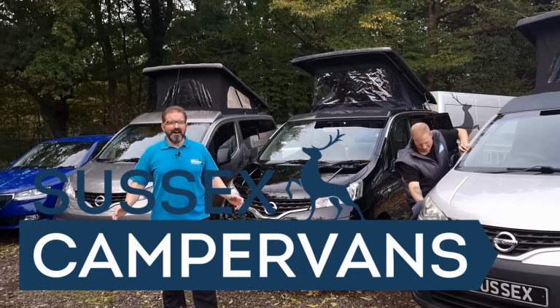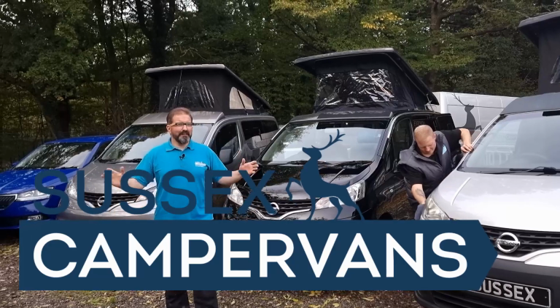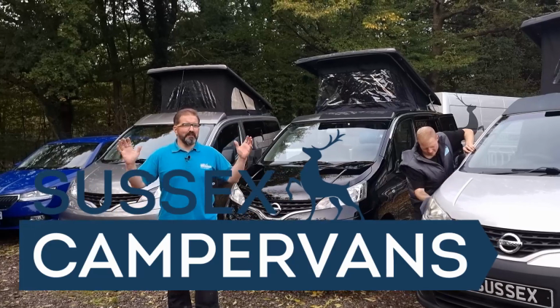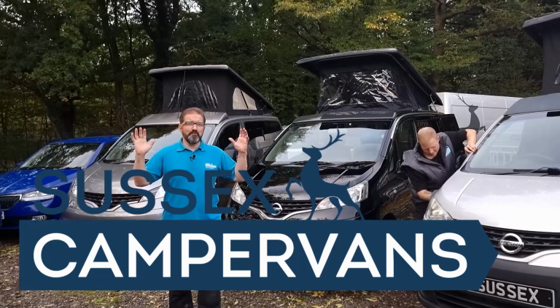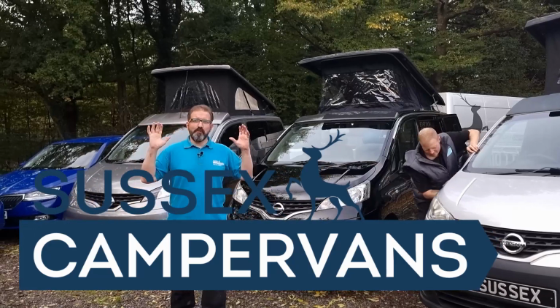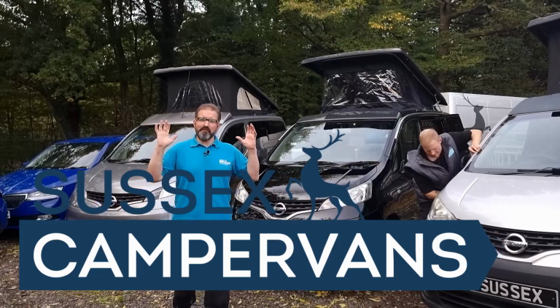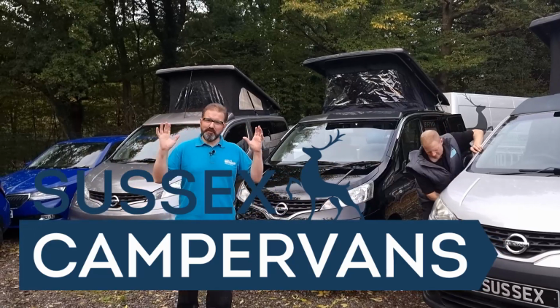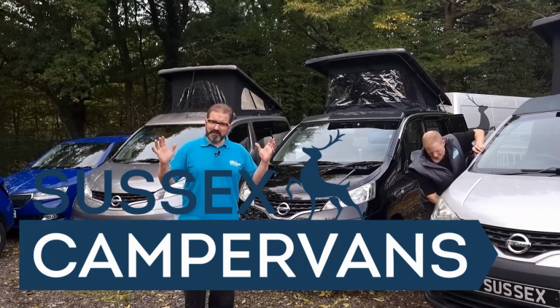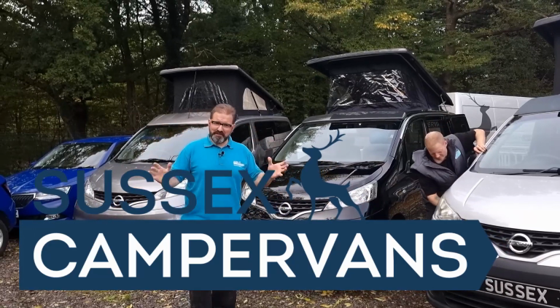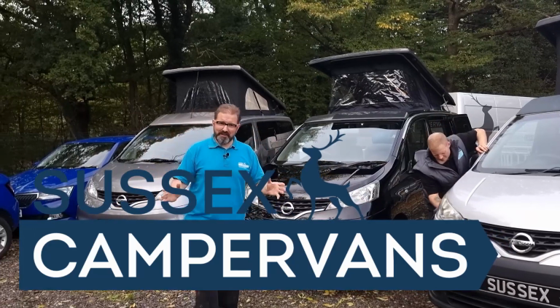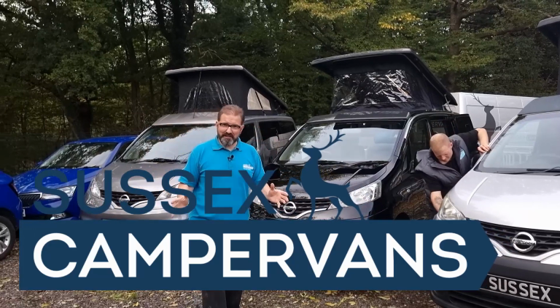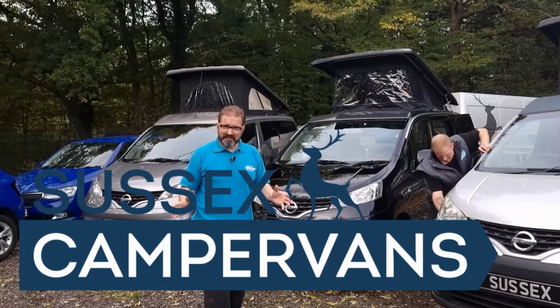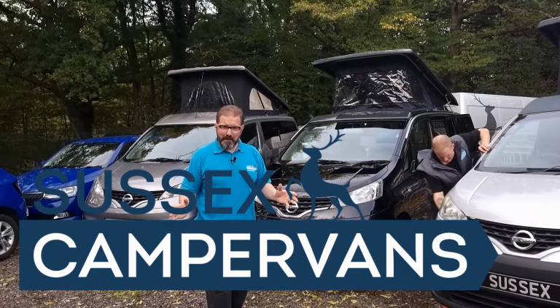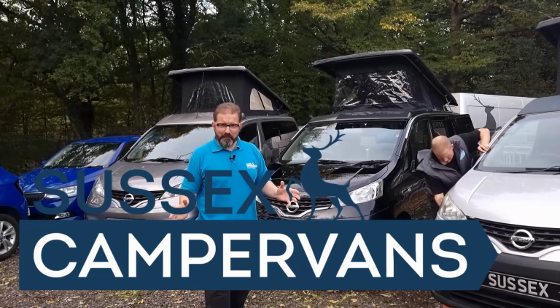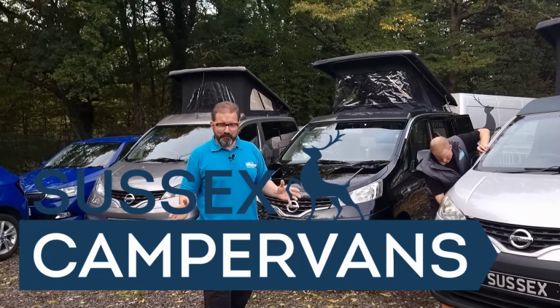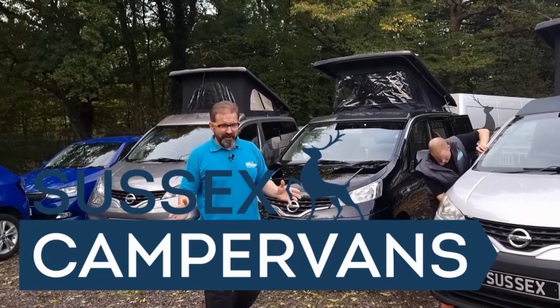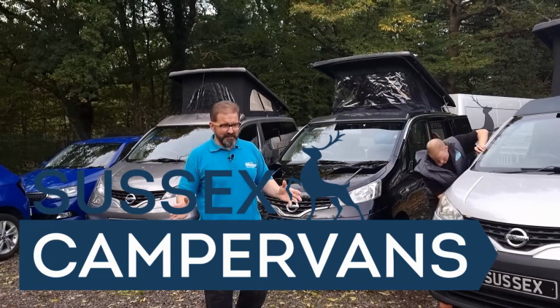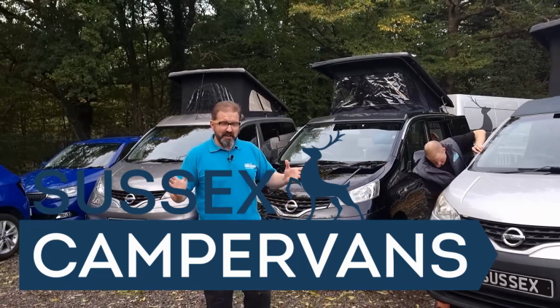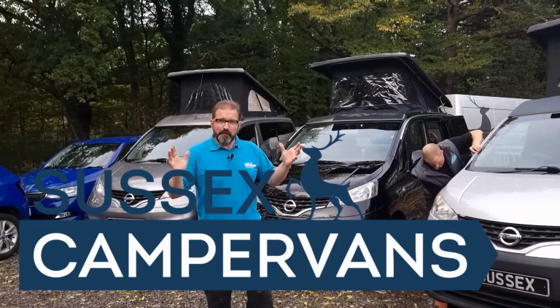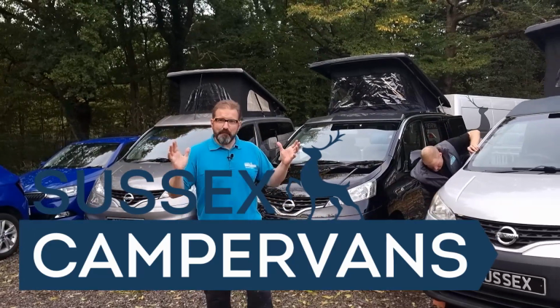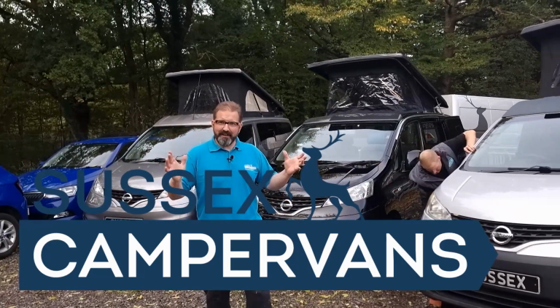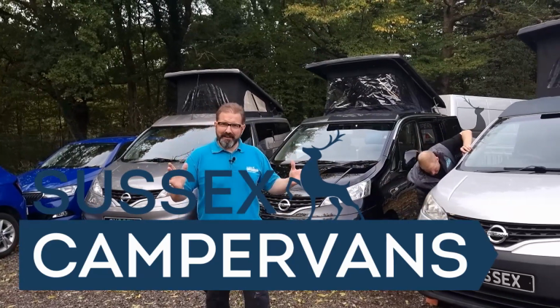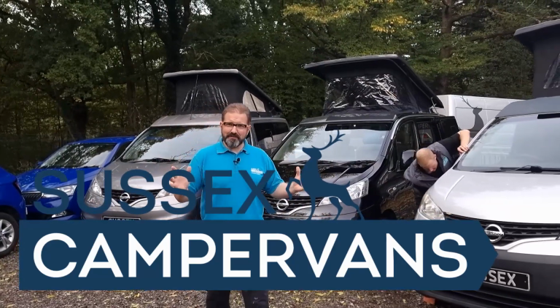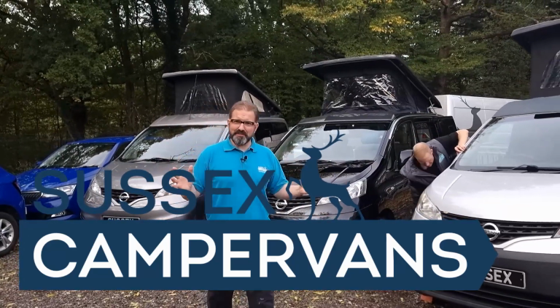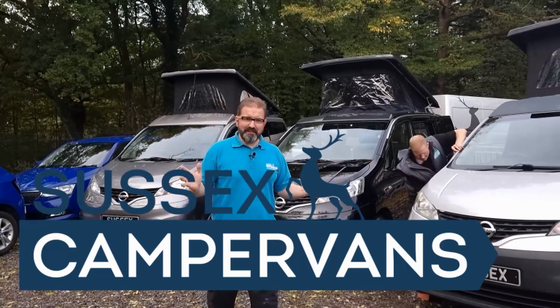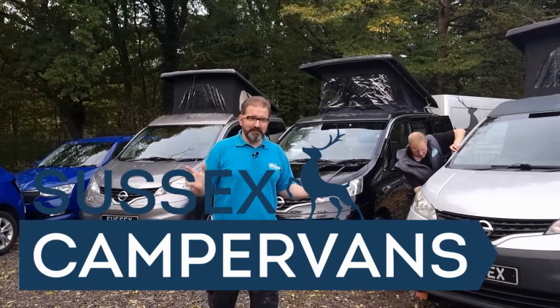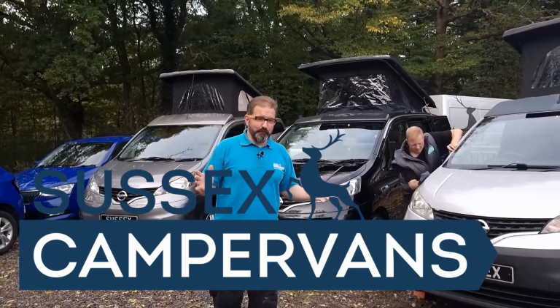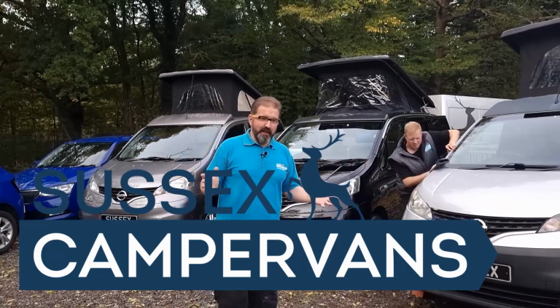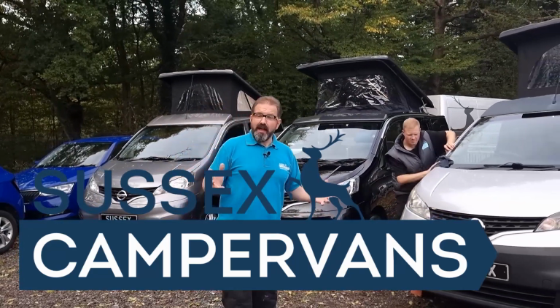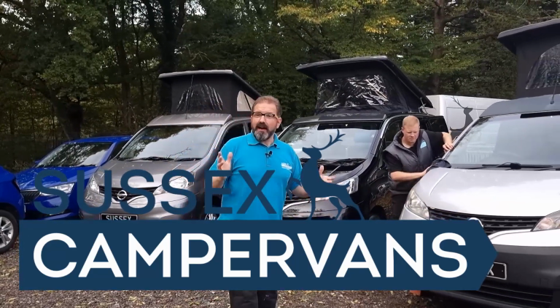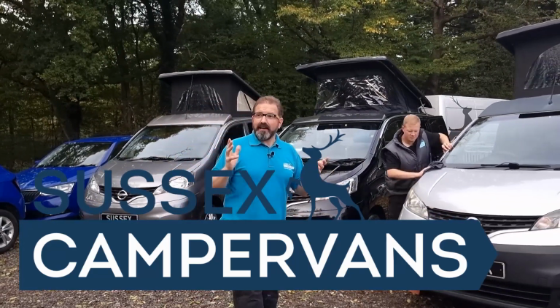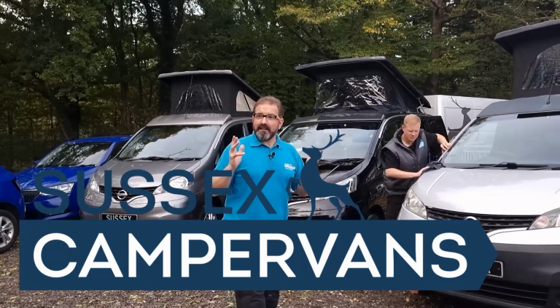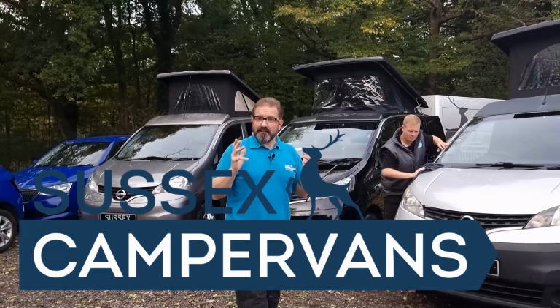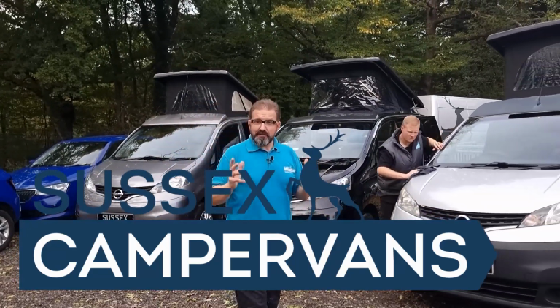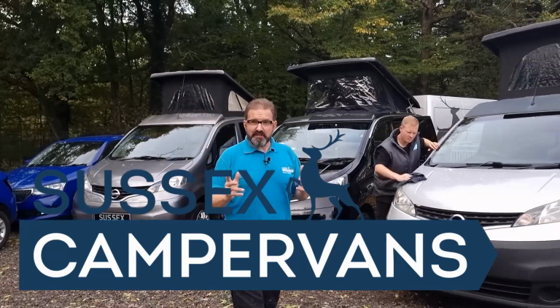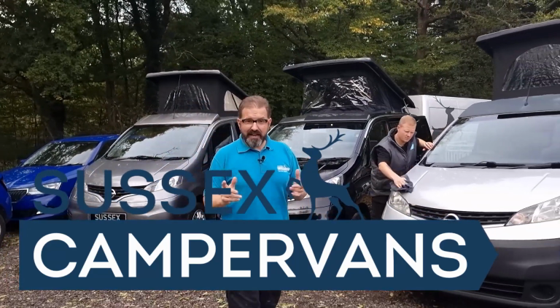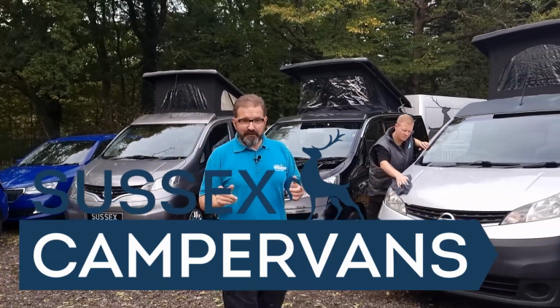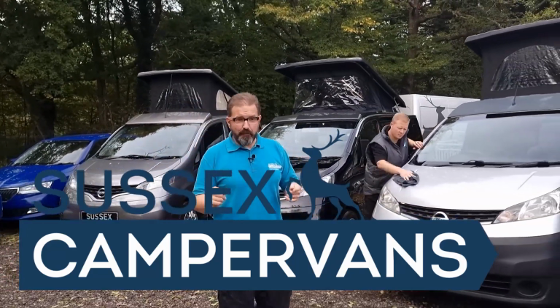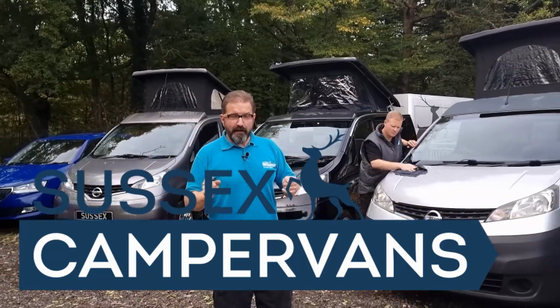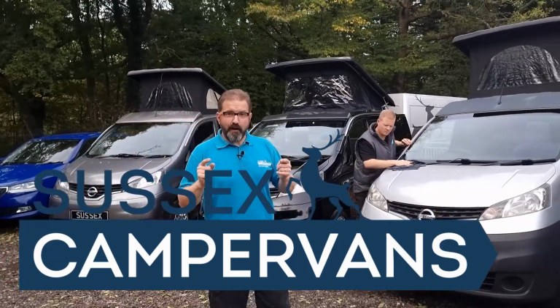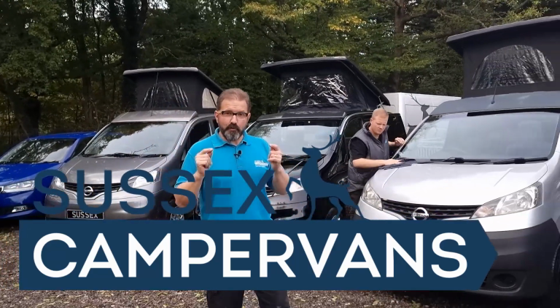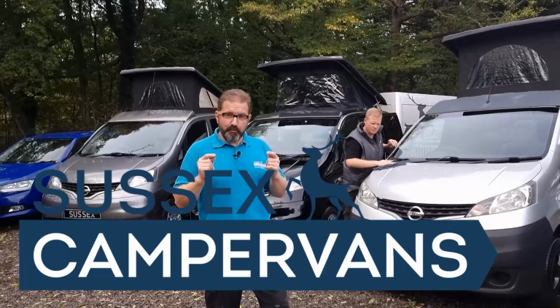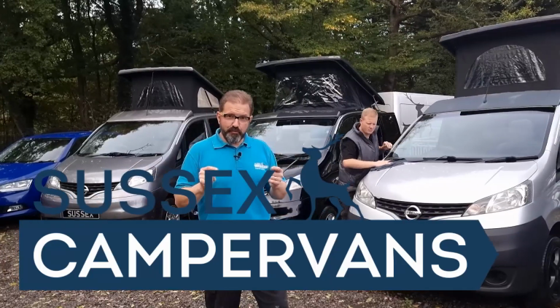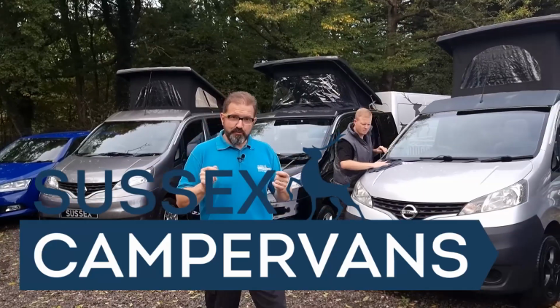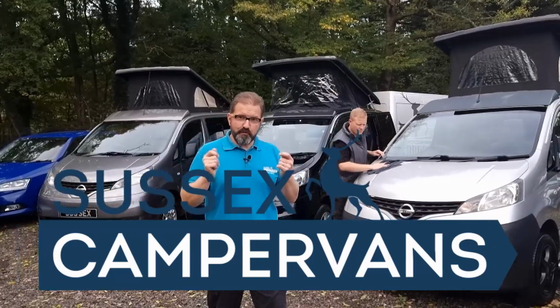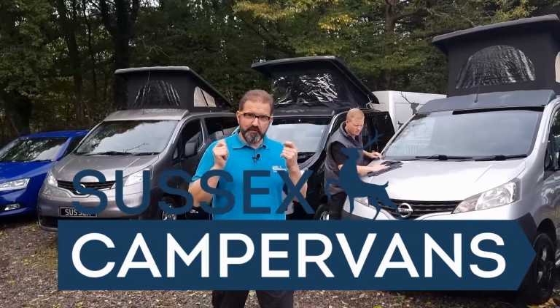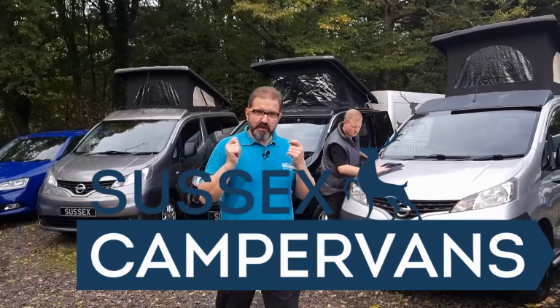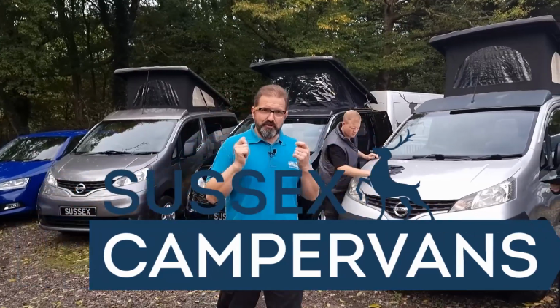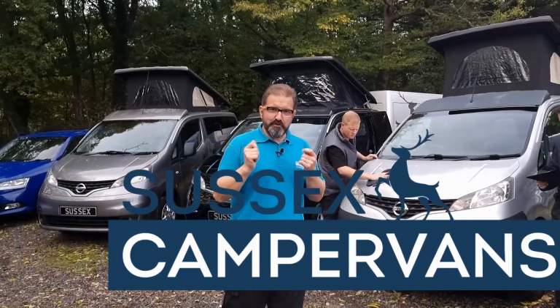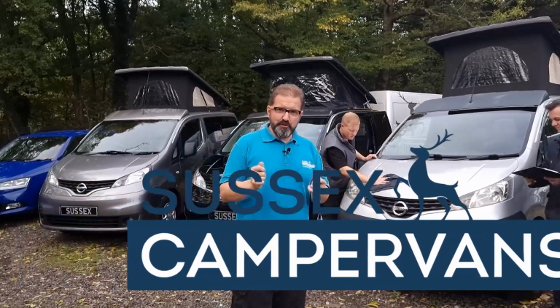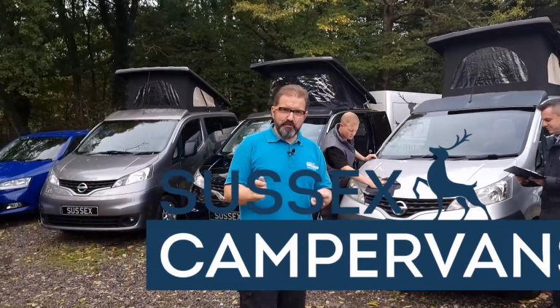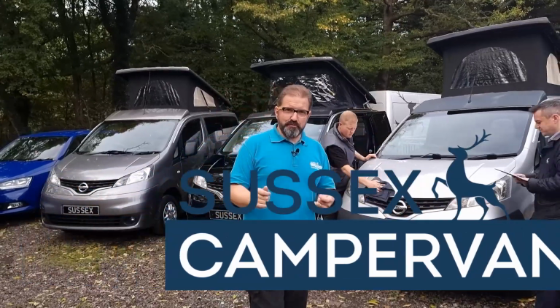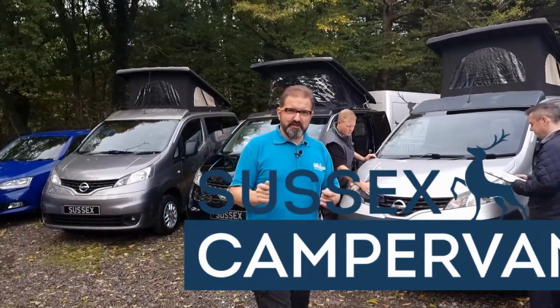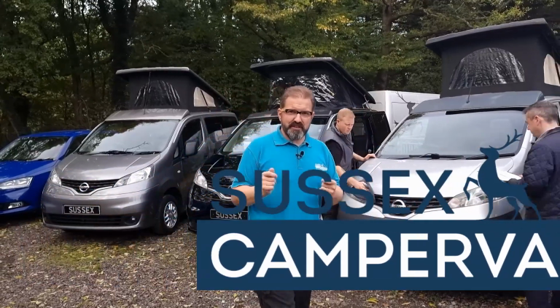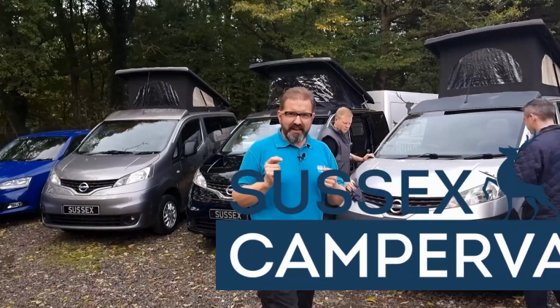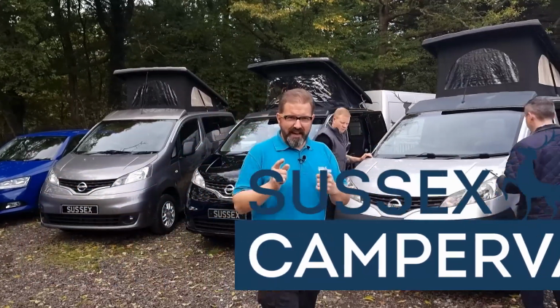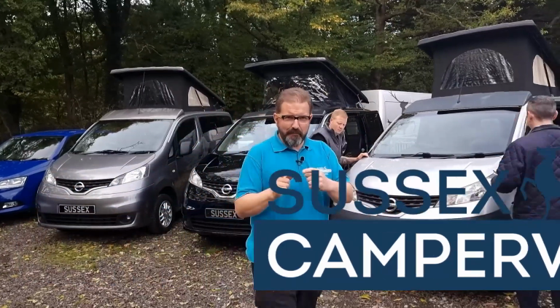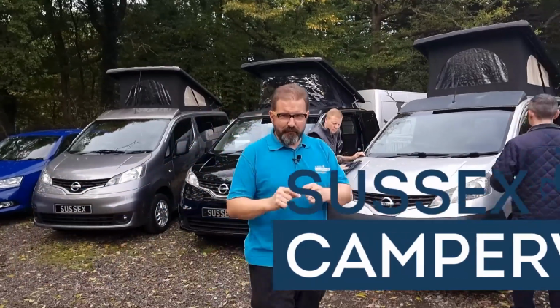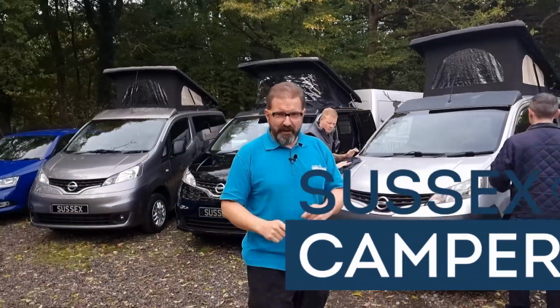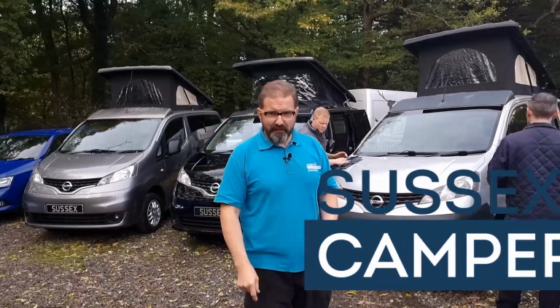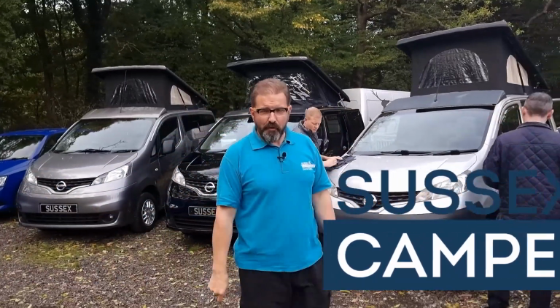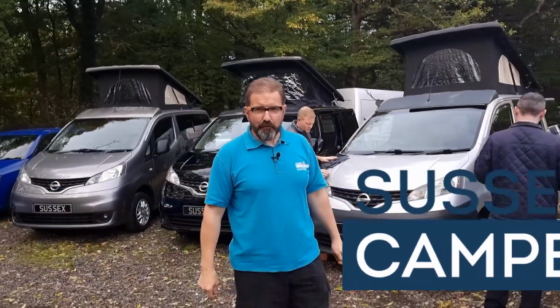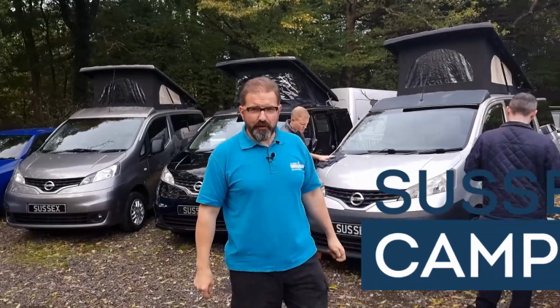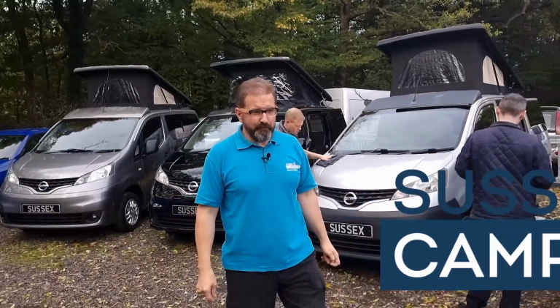Hello, welcome to Sussex Campervans. My name is Daniel and I'd love to tell you about our approved used campervan offering.